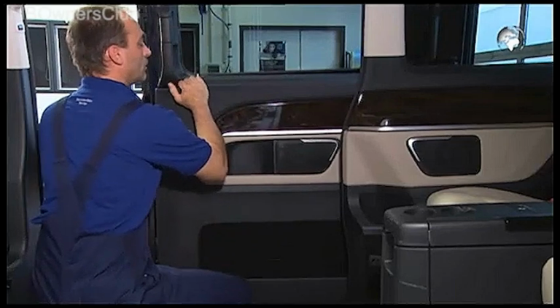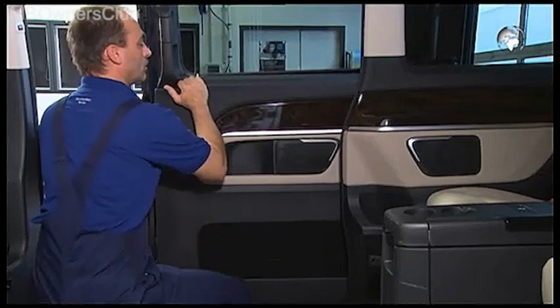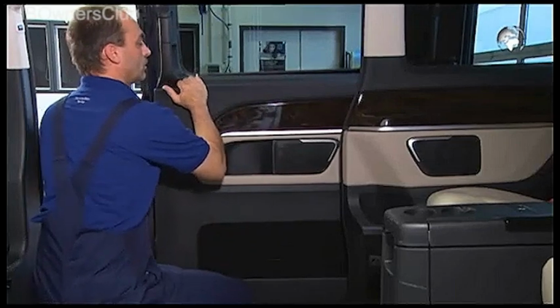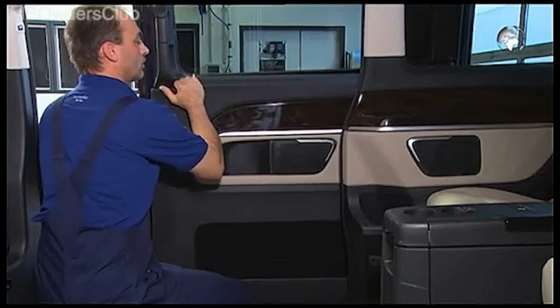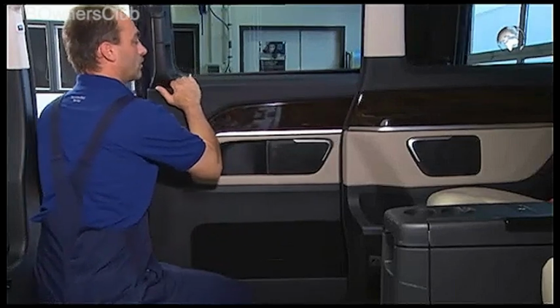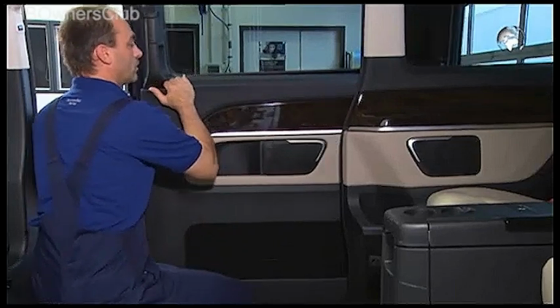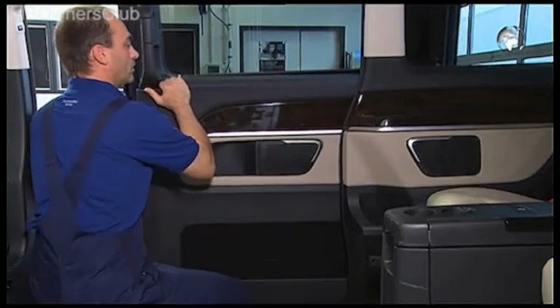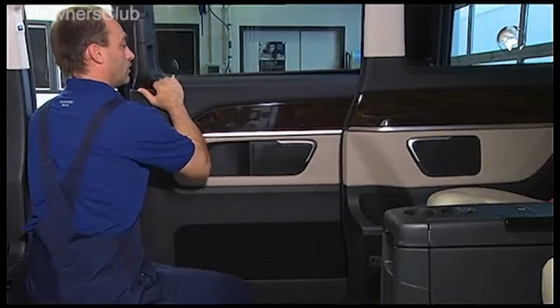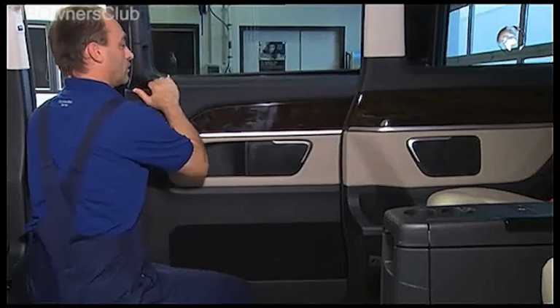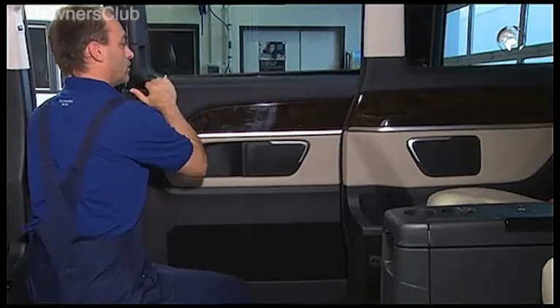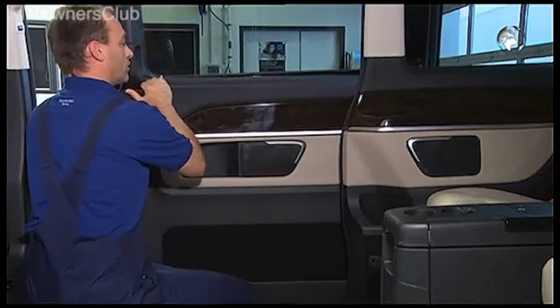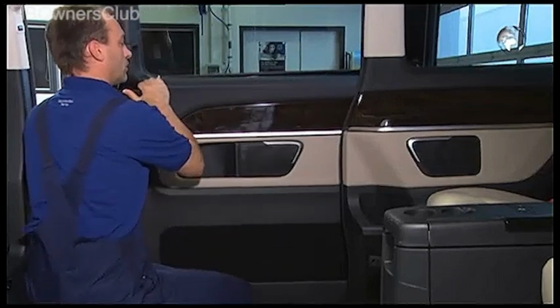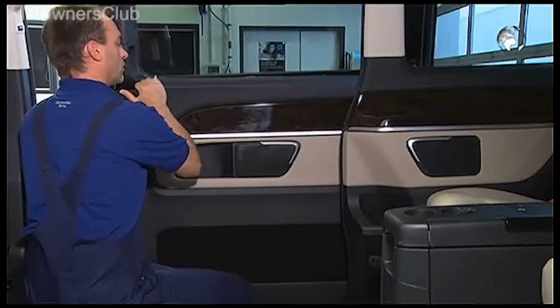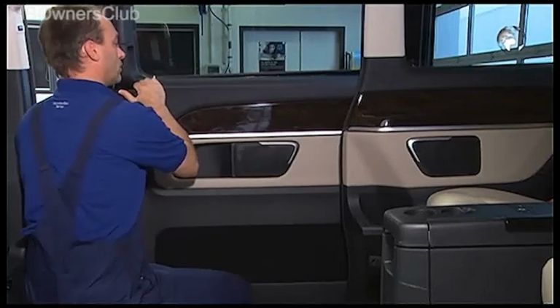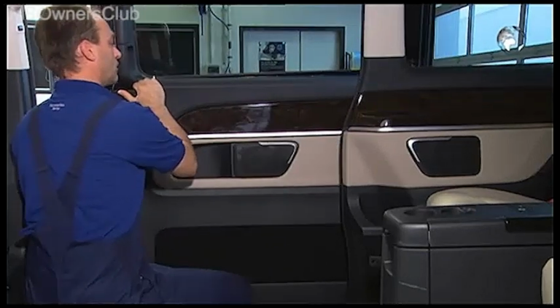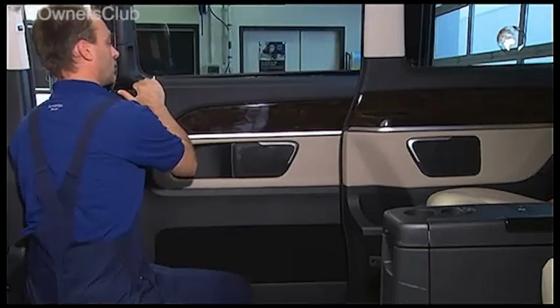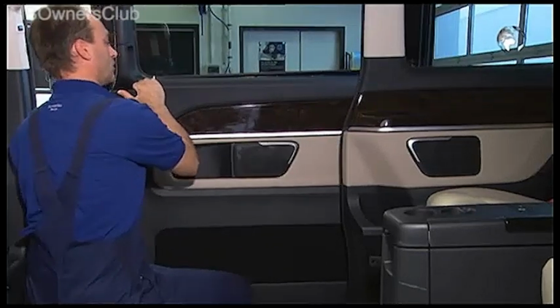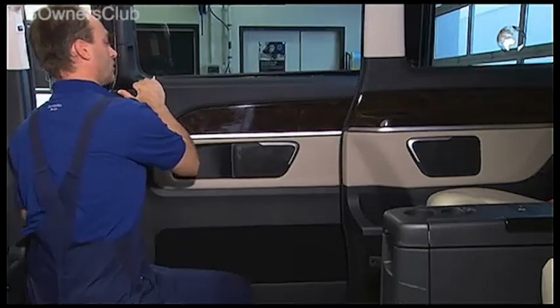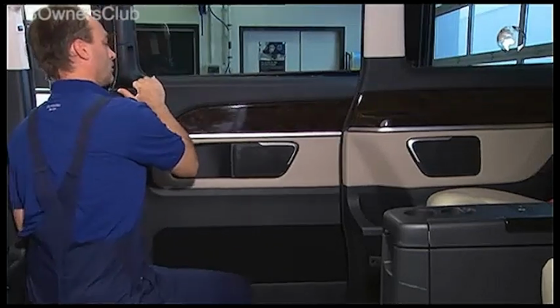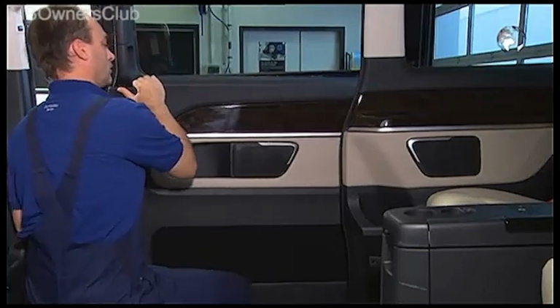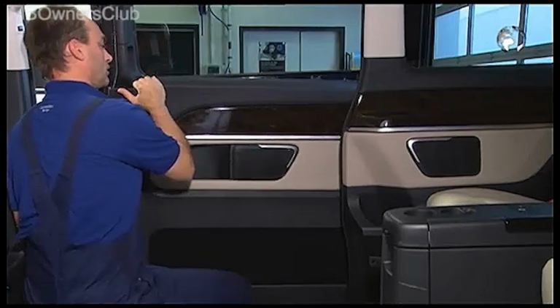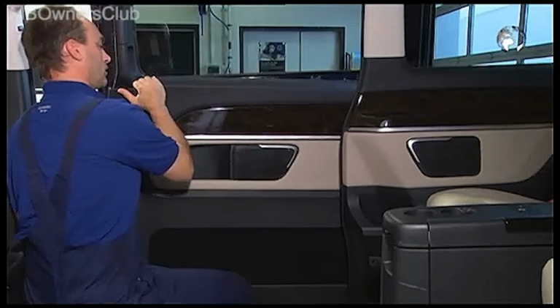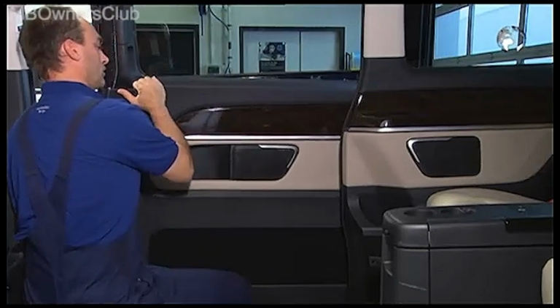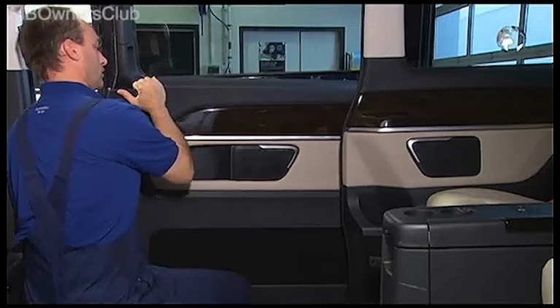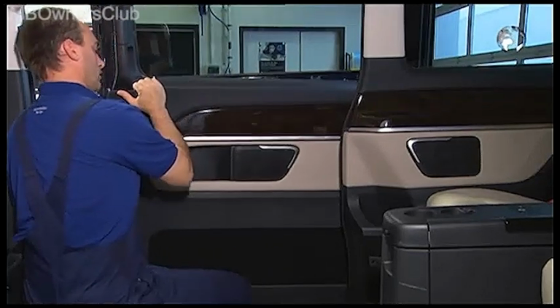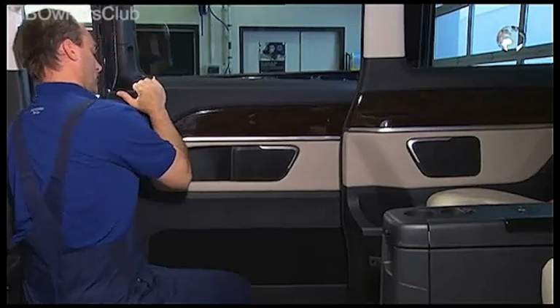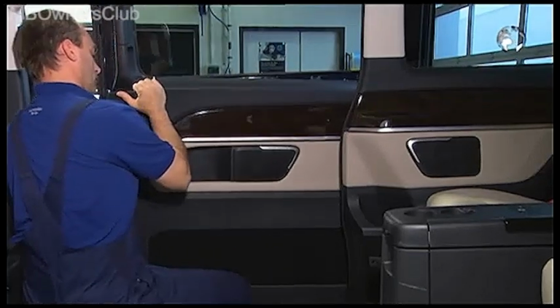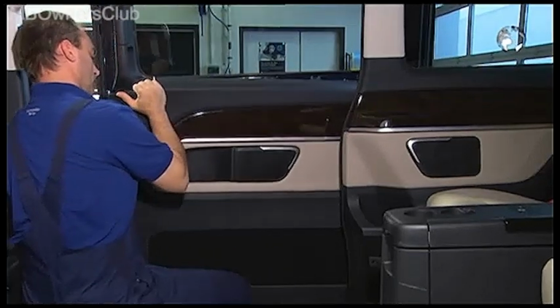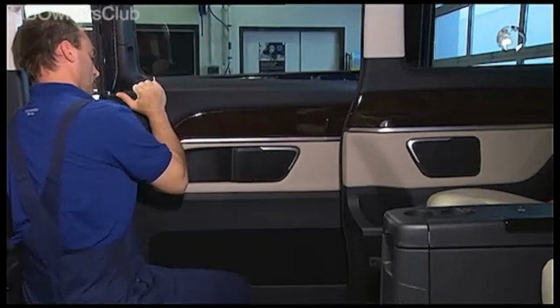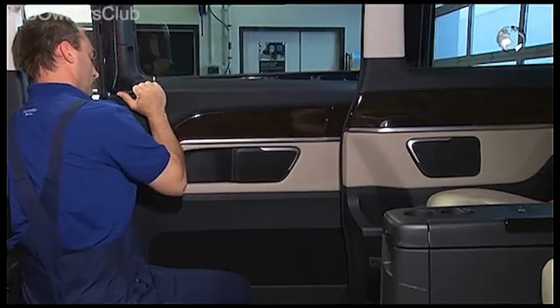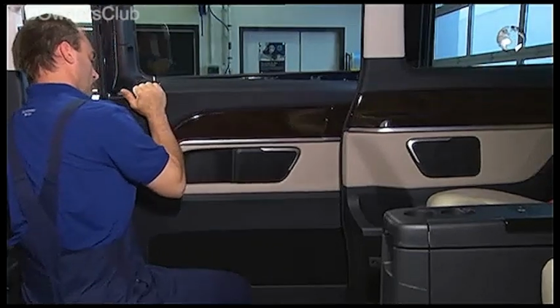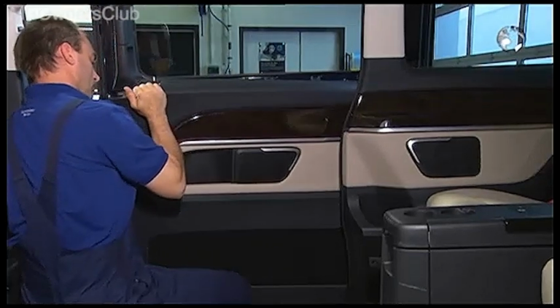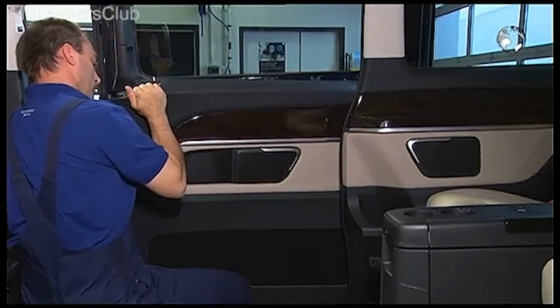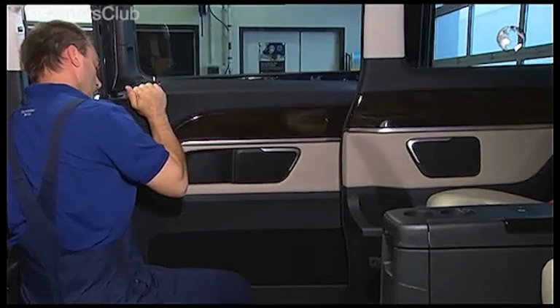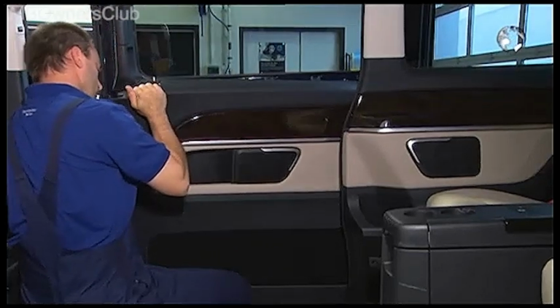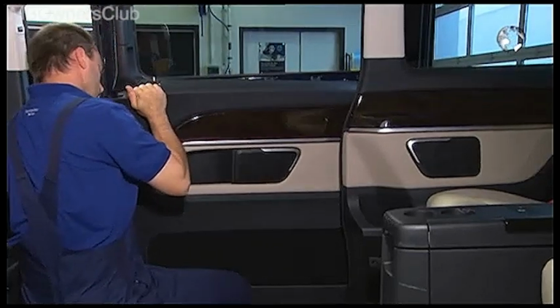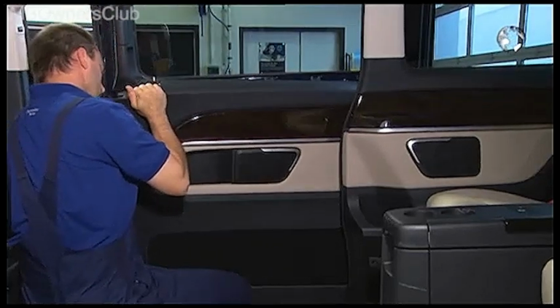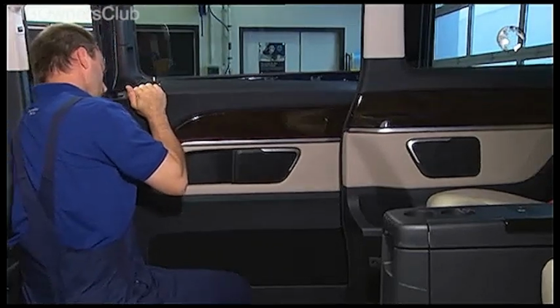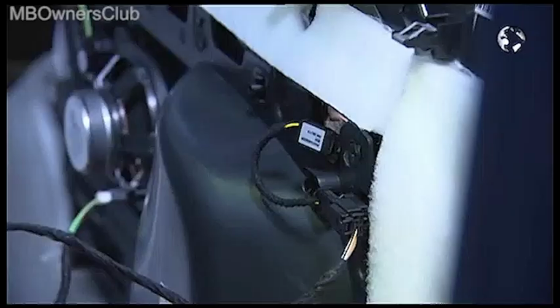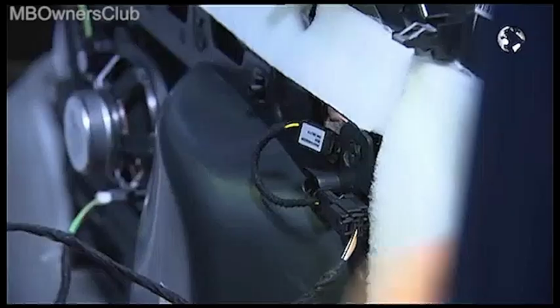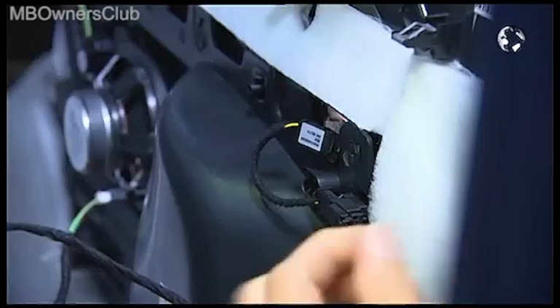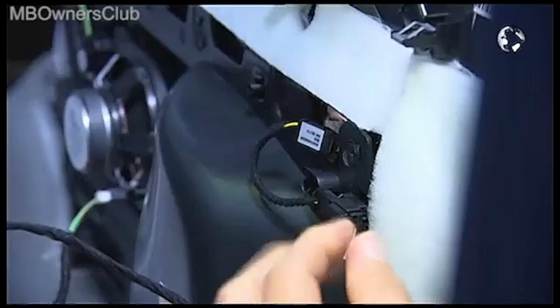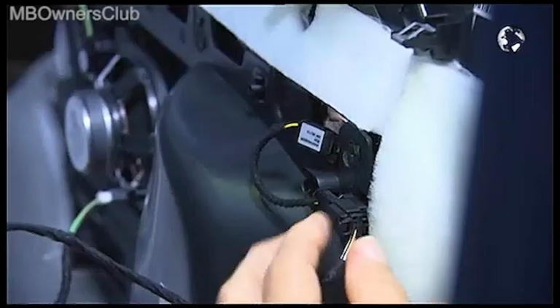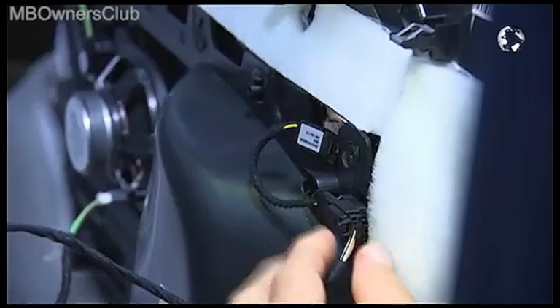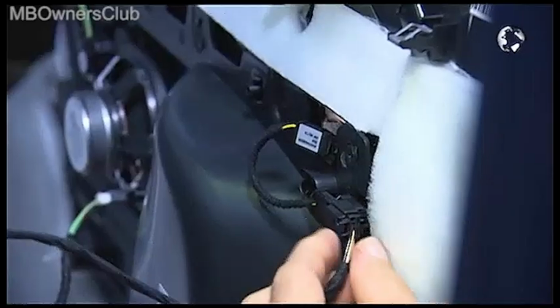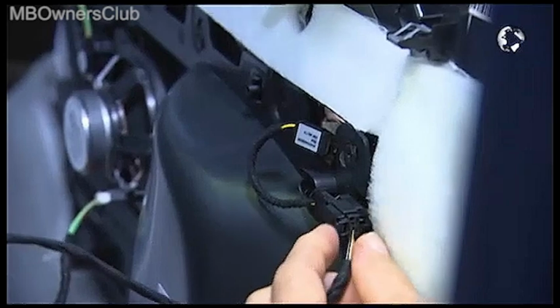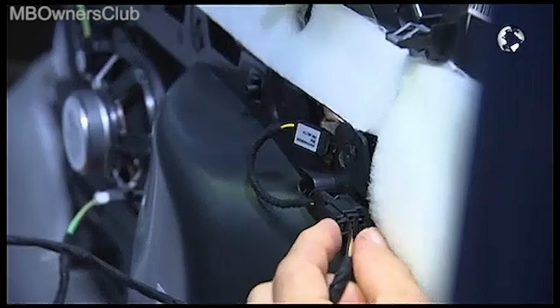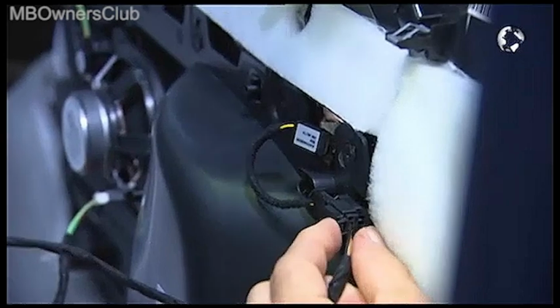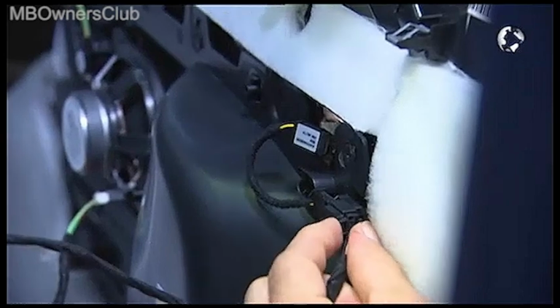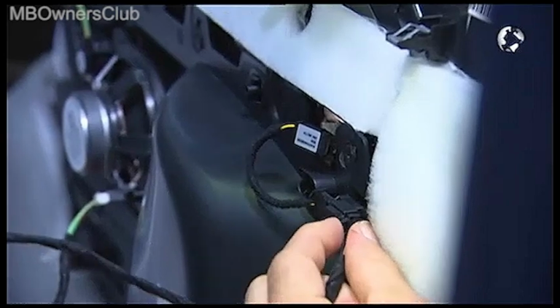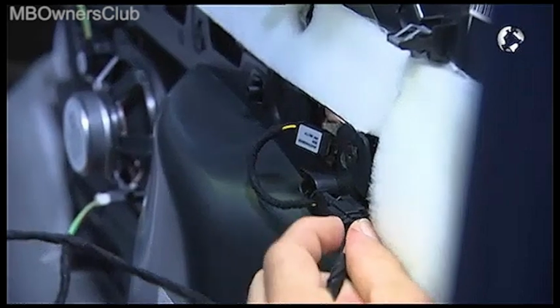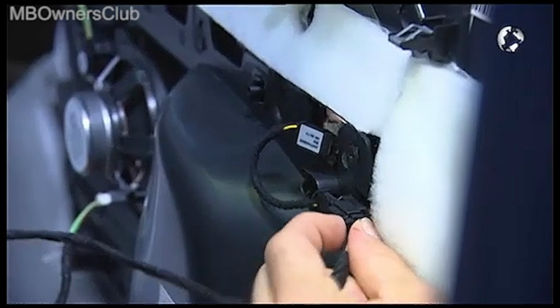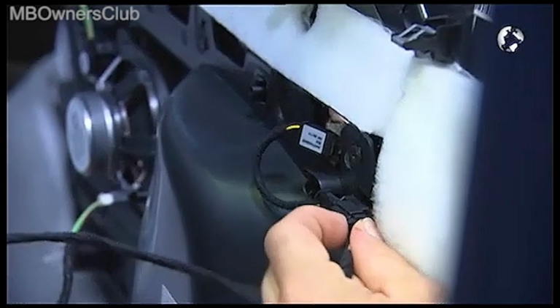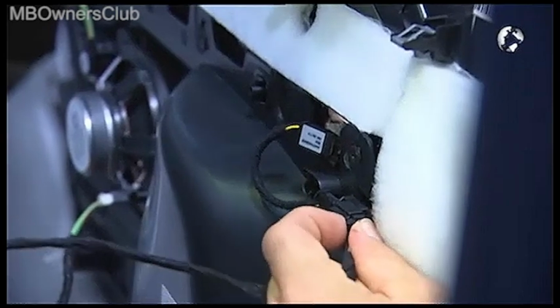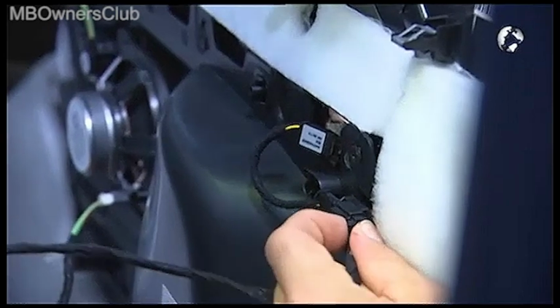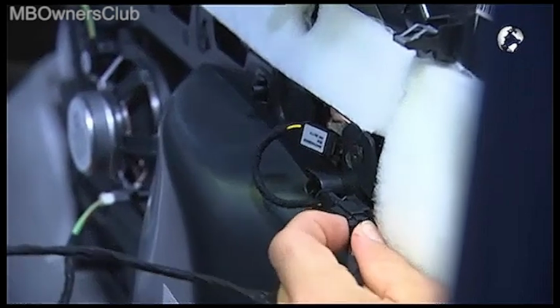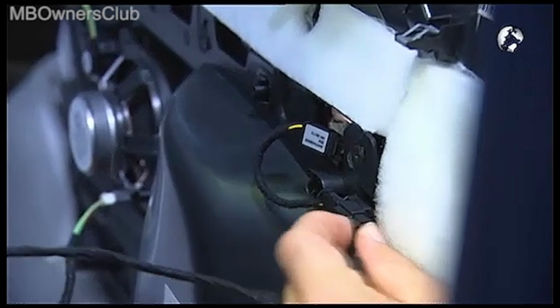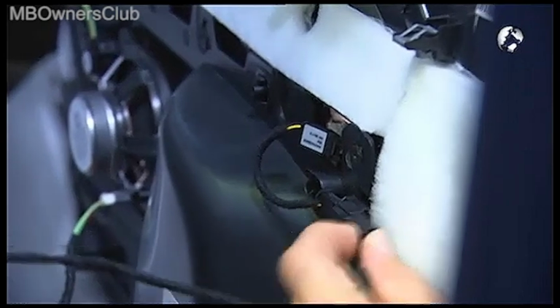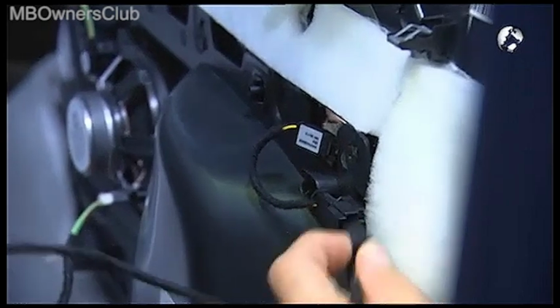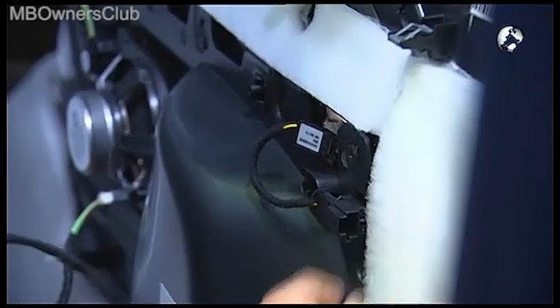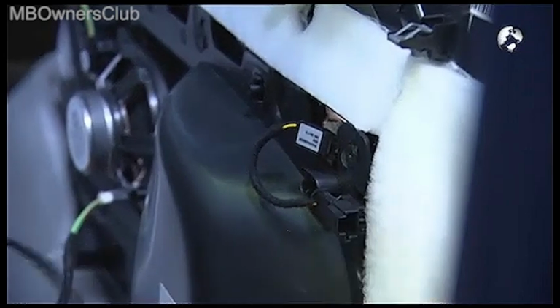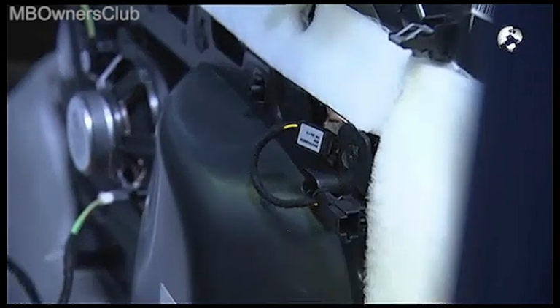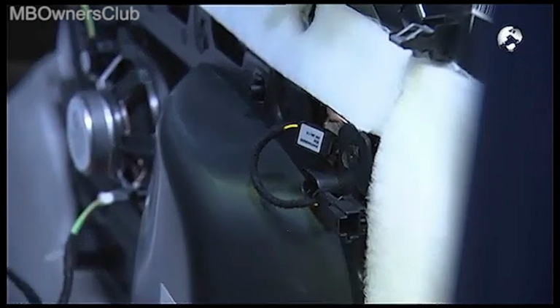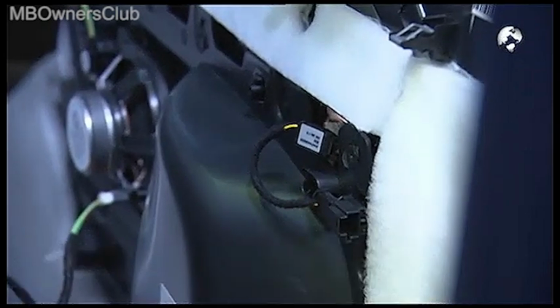Take the lining out a little. Now you come to the electrical connectors. Now you can remove the door lining.